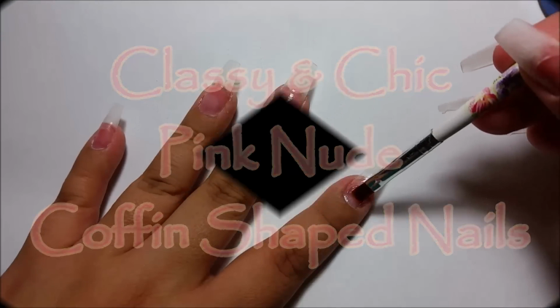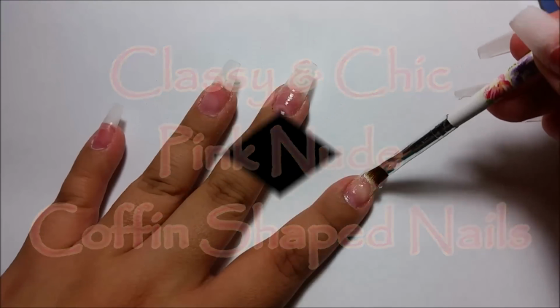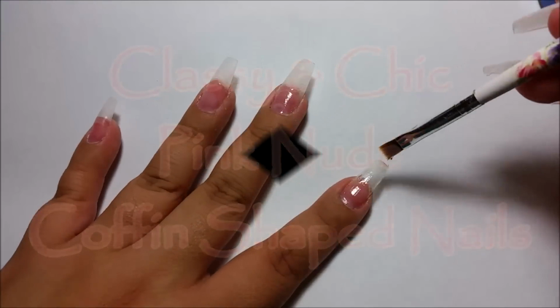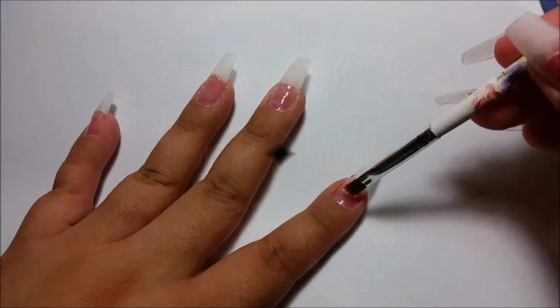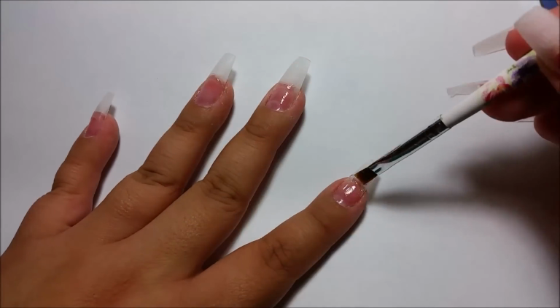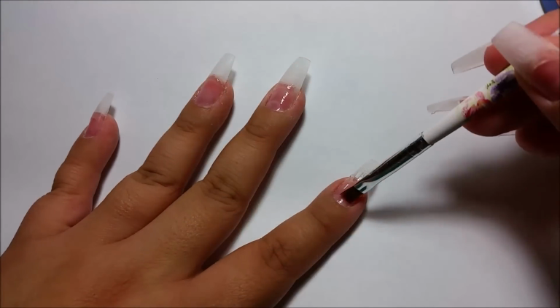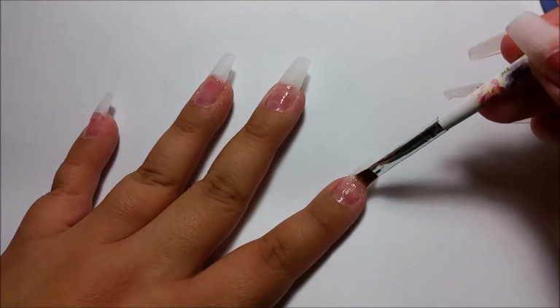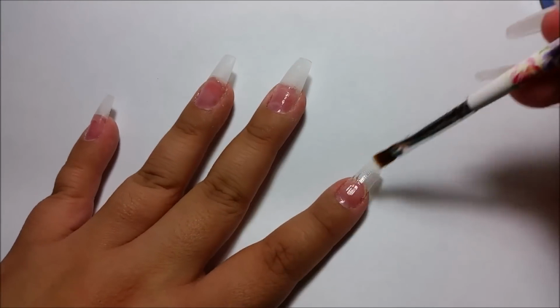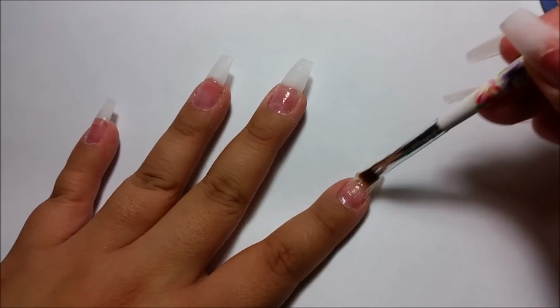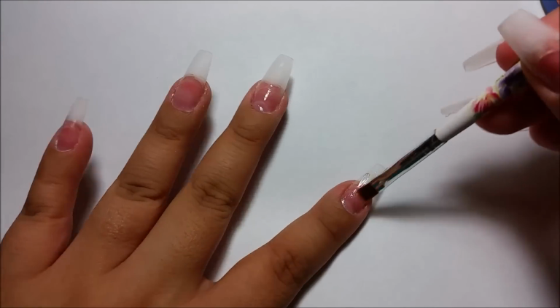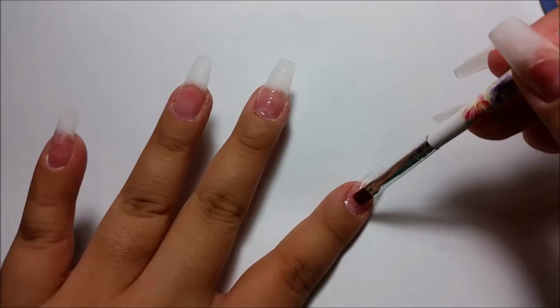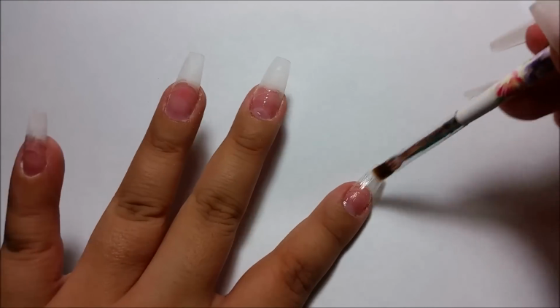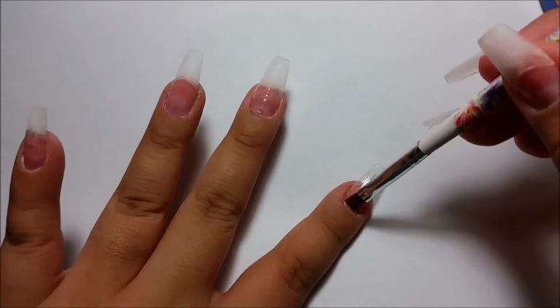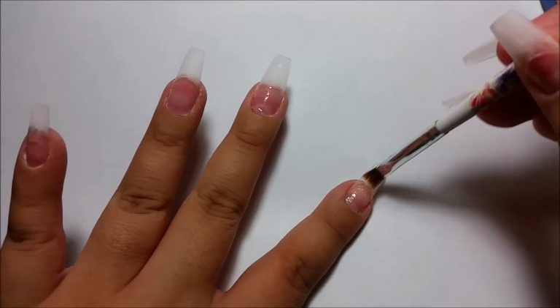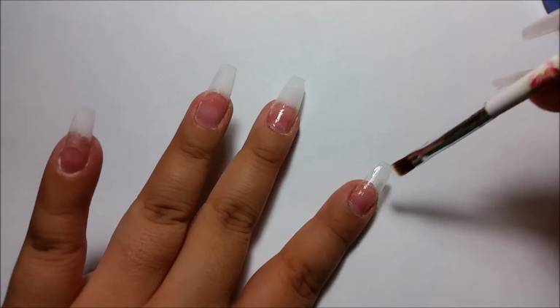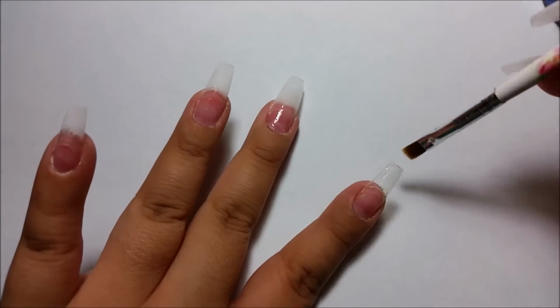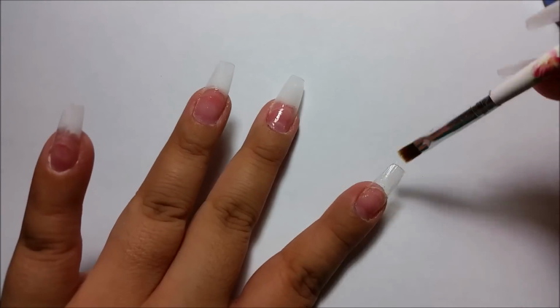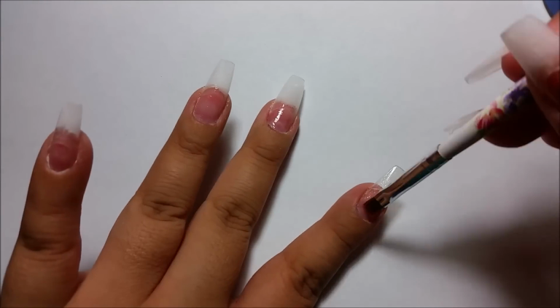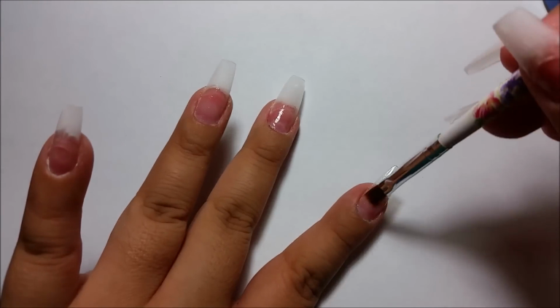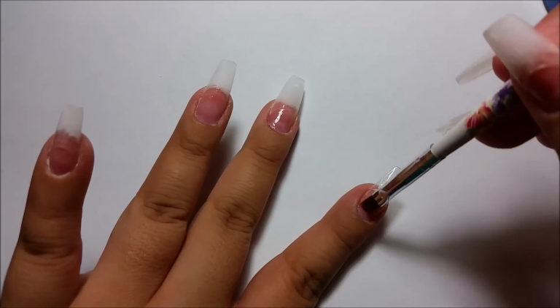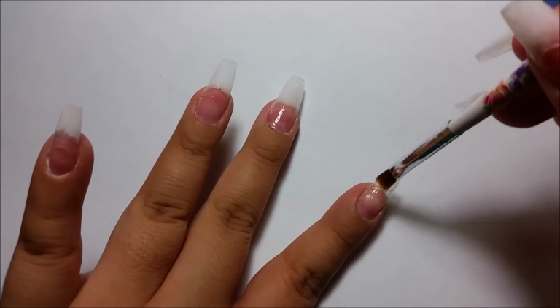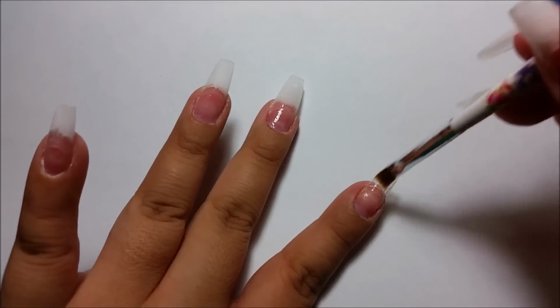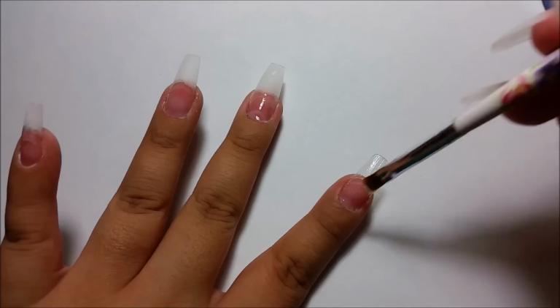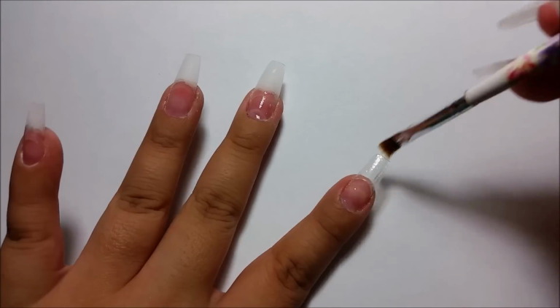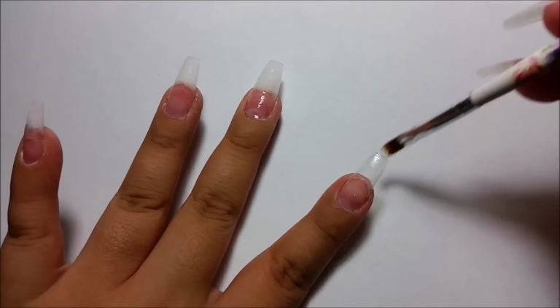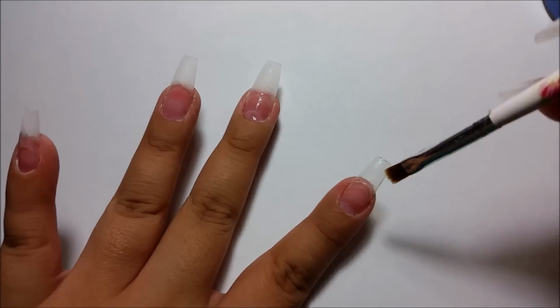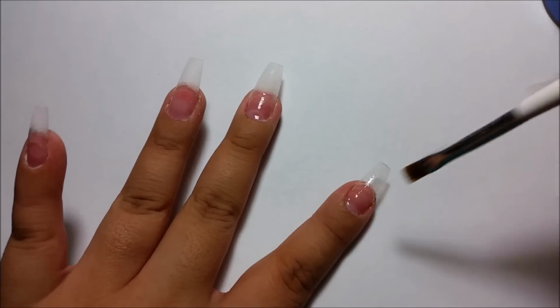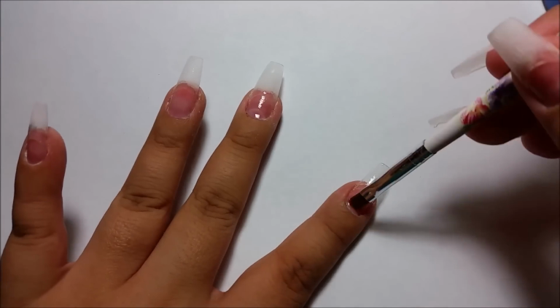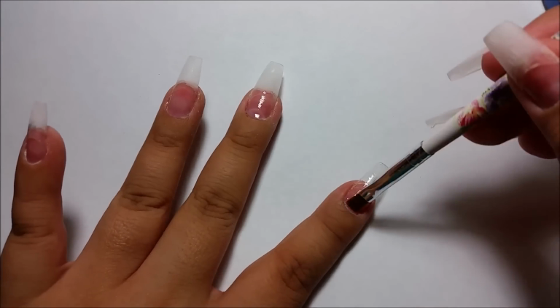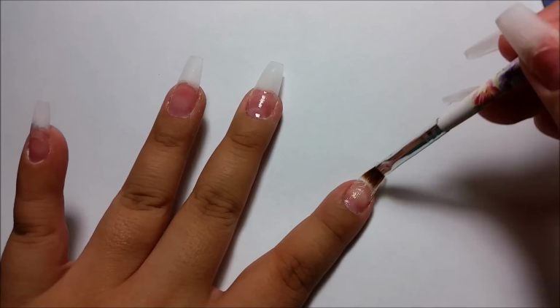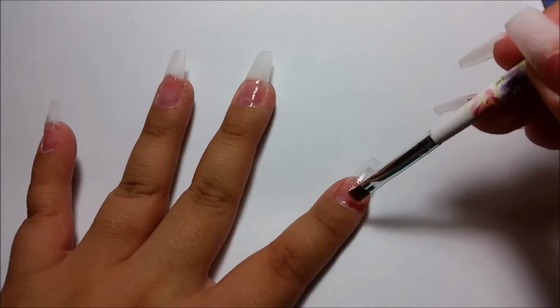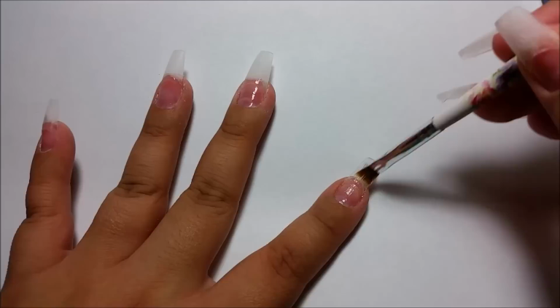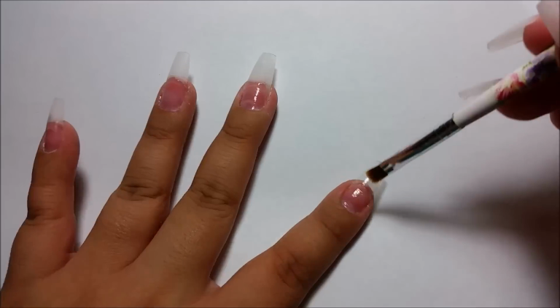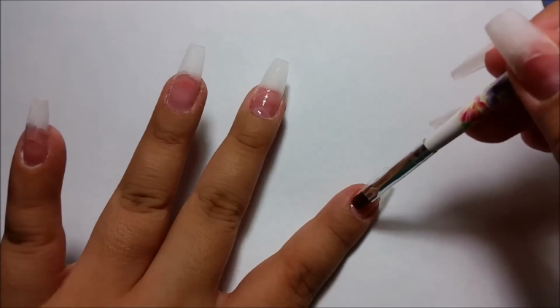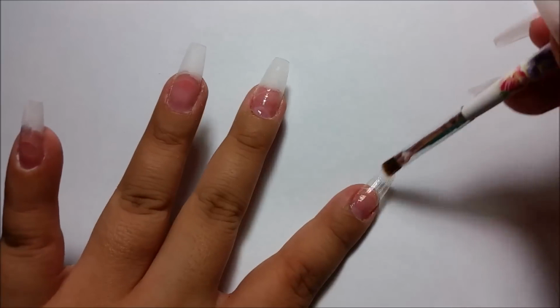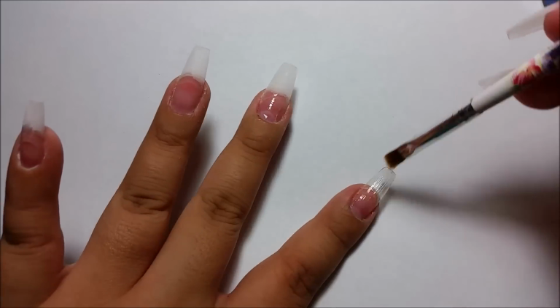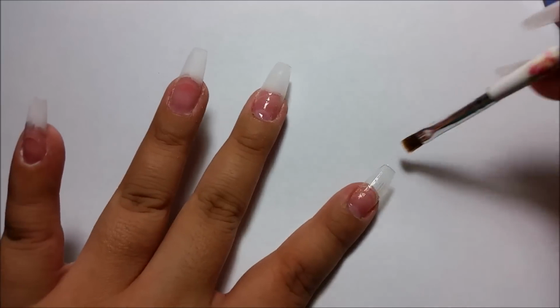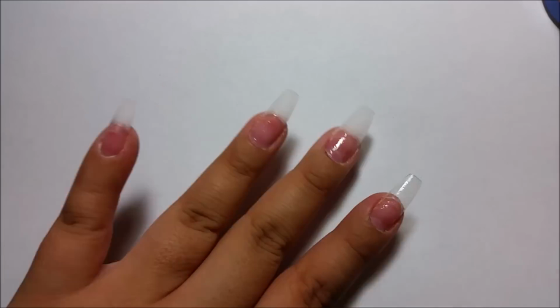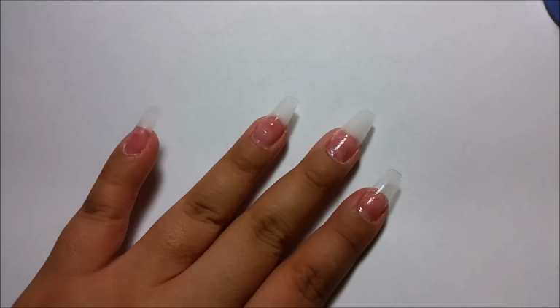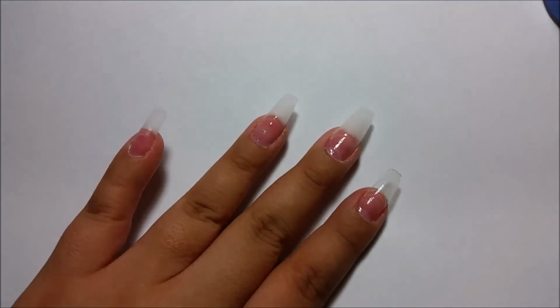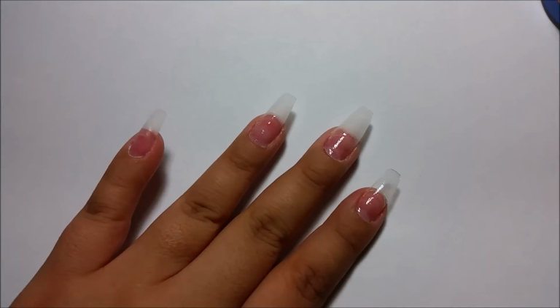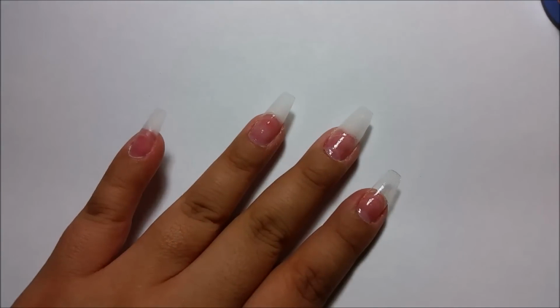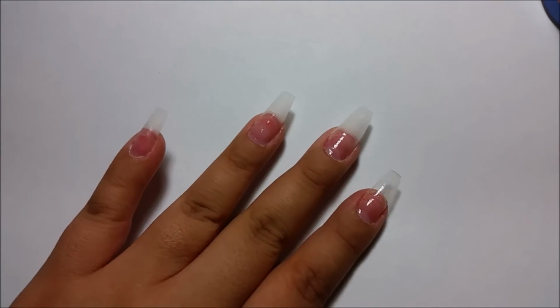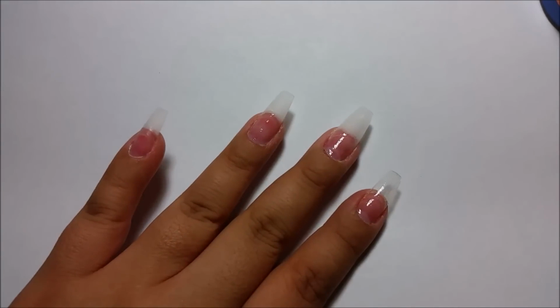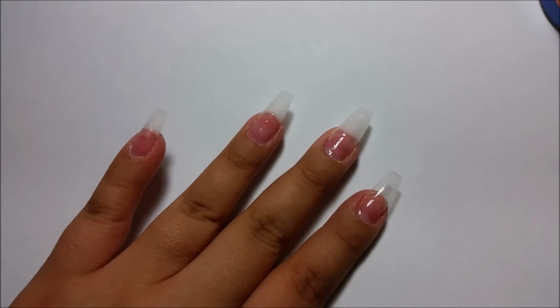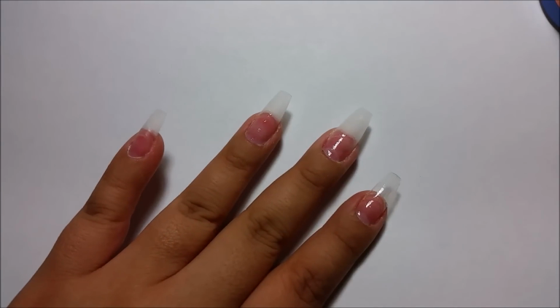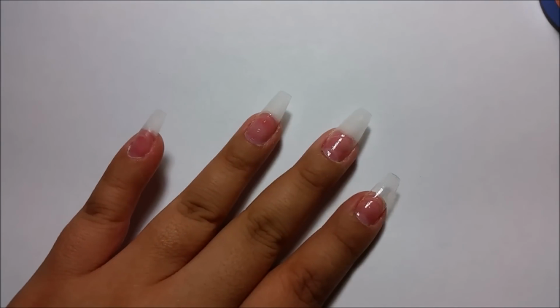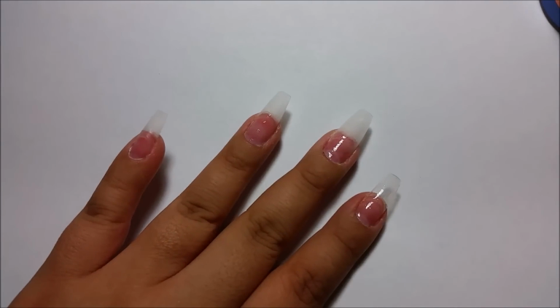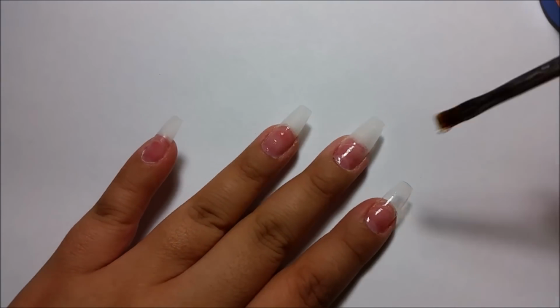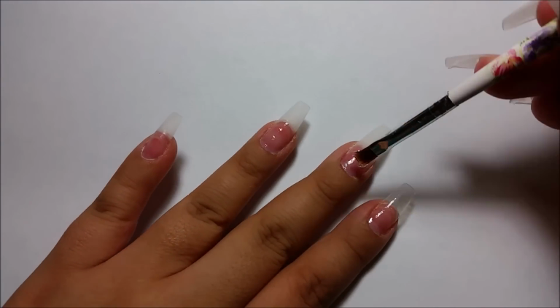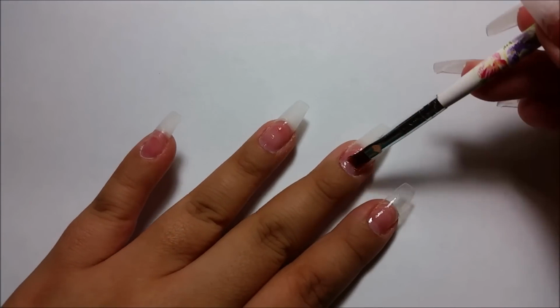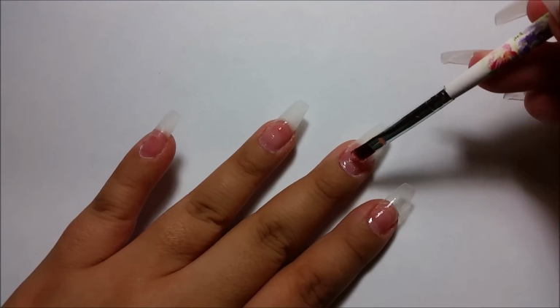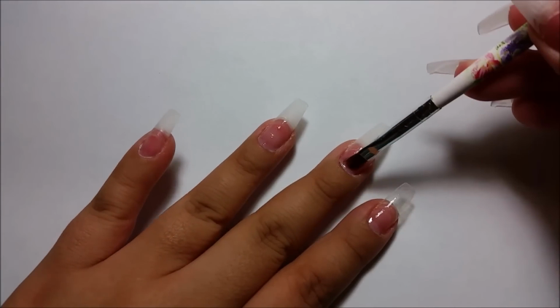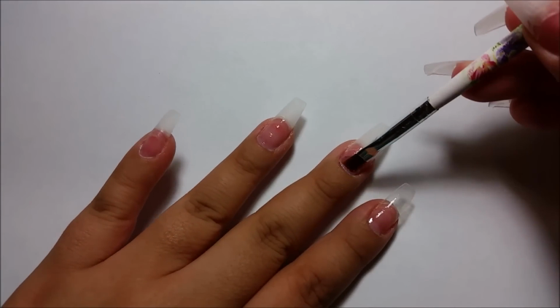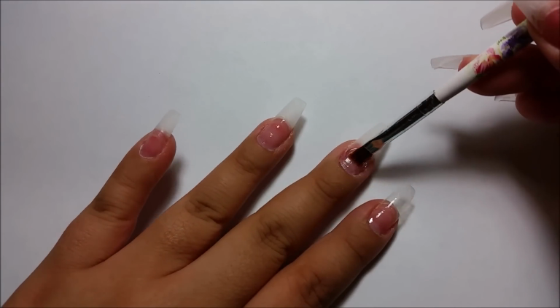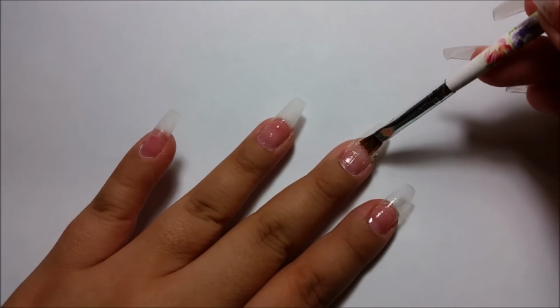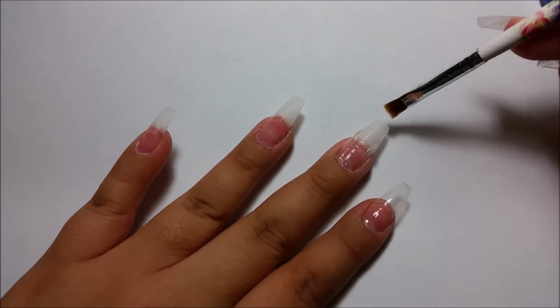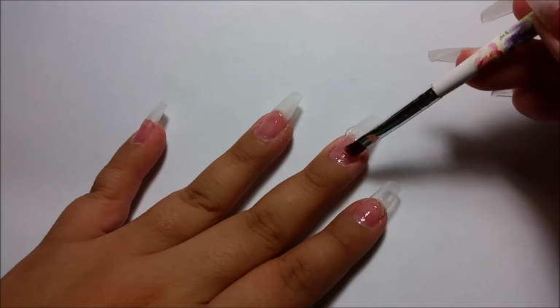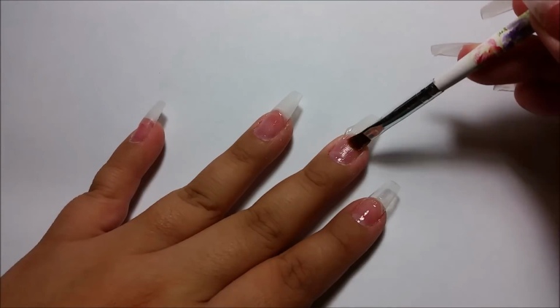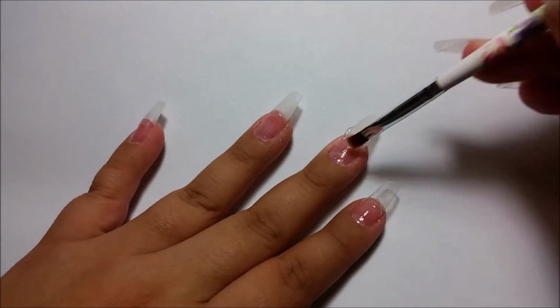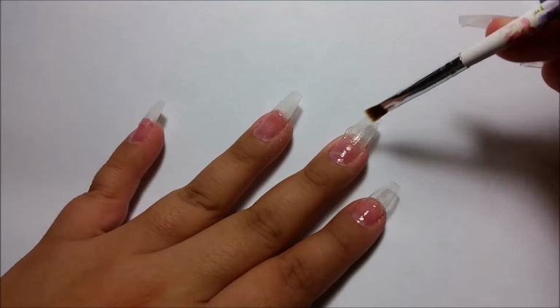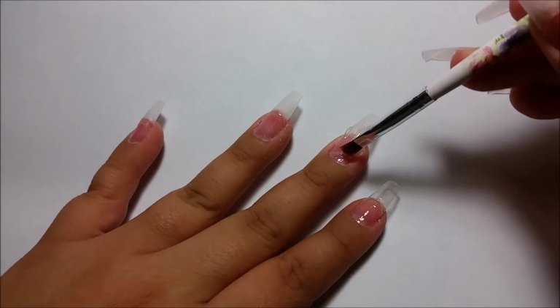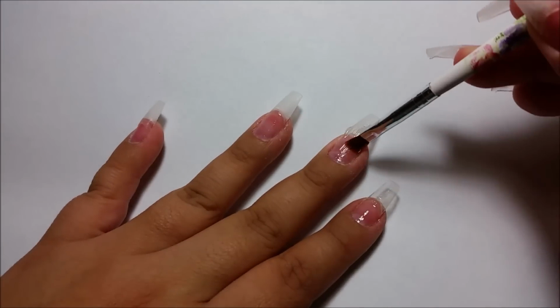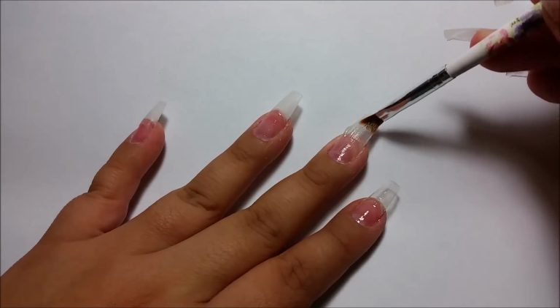I have already applied my stiletto tips. I cut them down to the length I wanted and kind of filed the sides and shaped them a little.